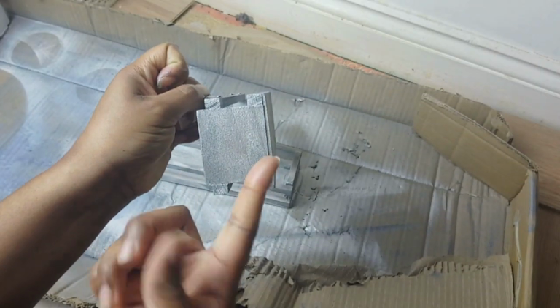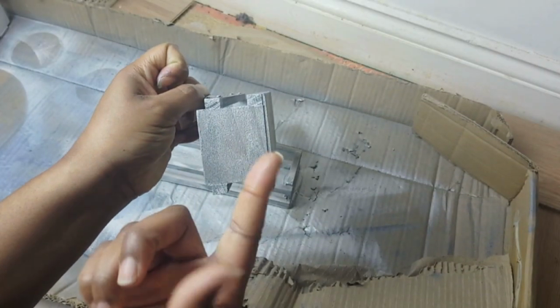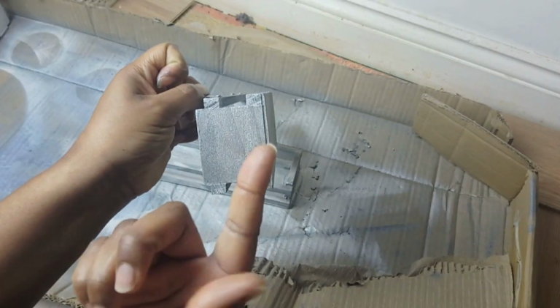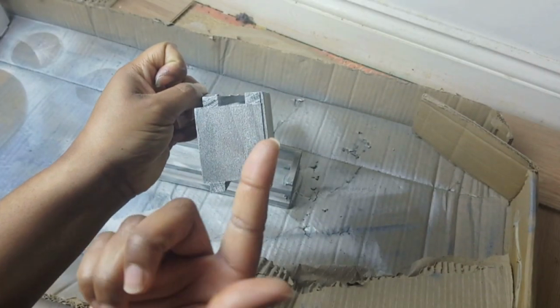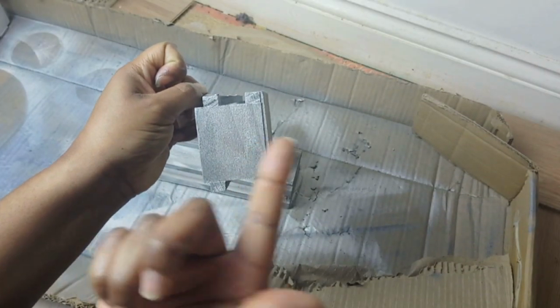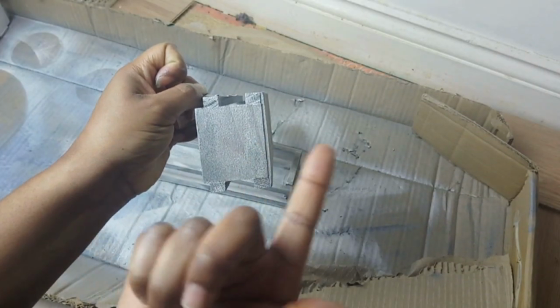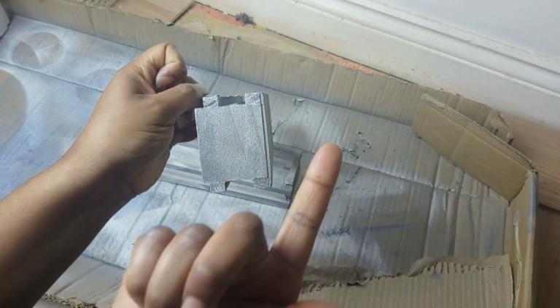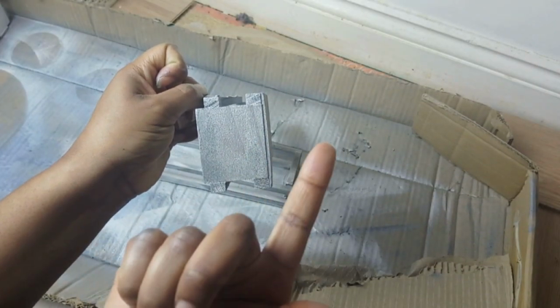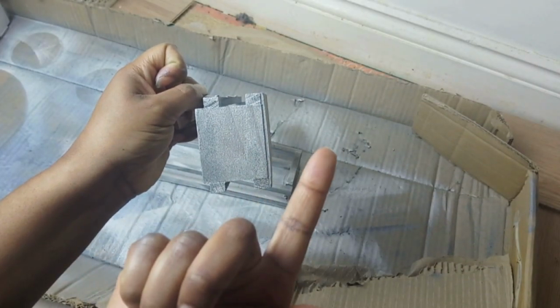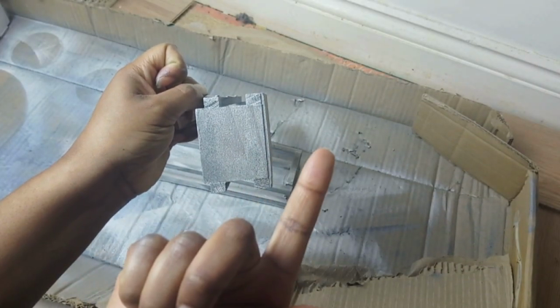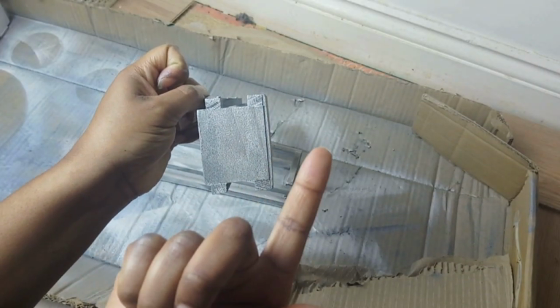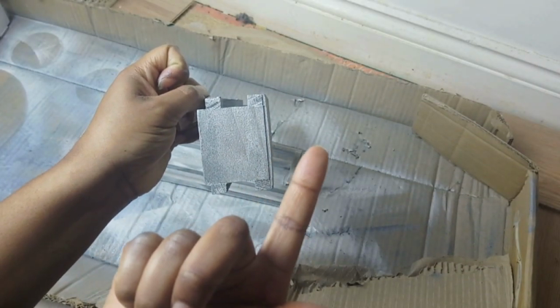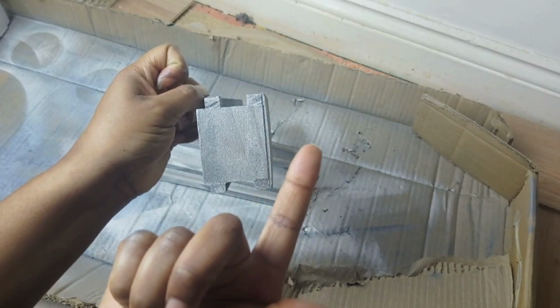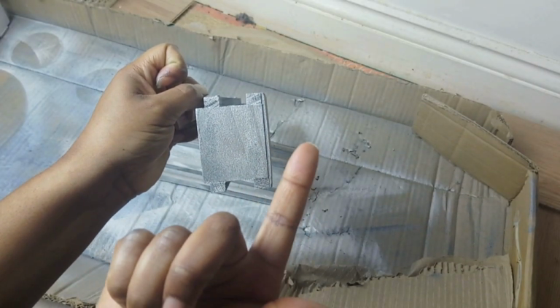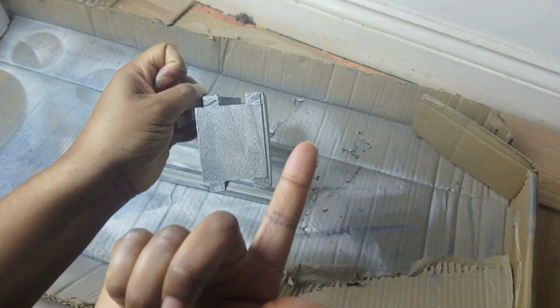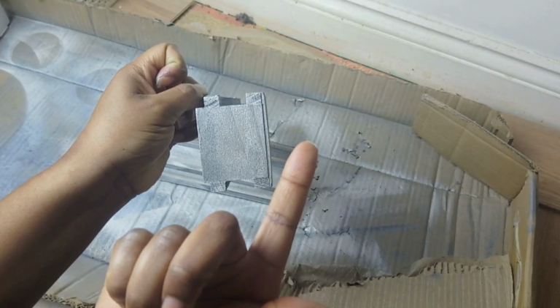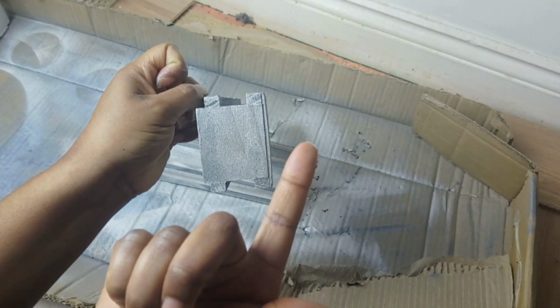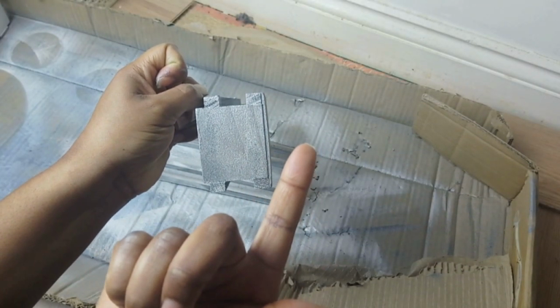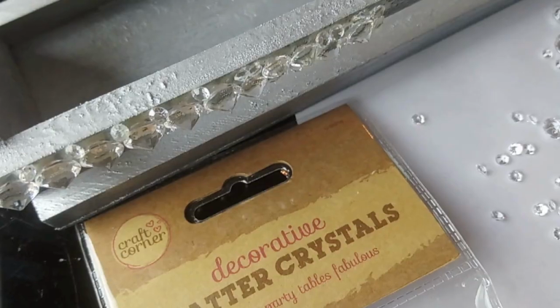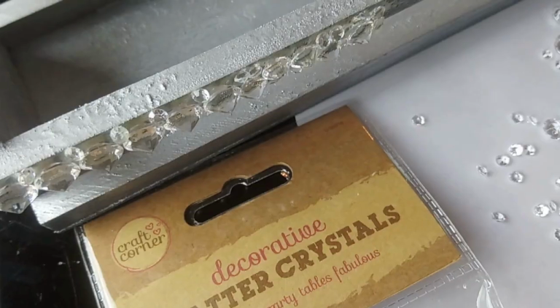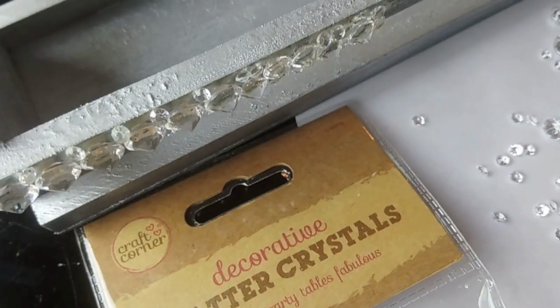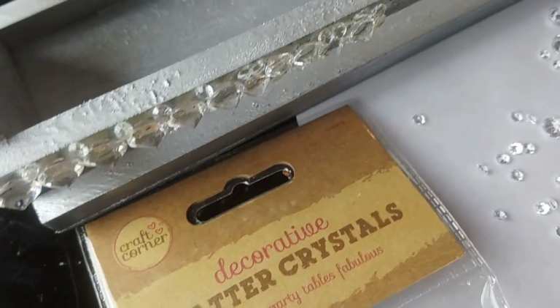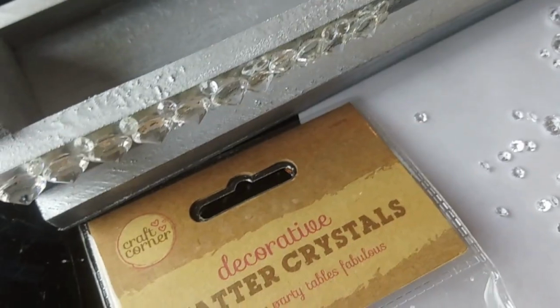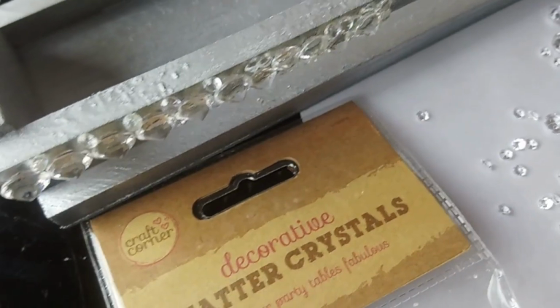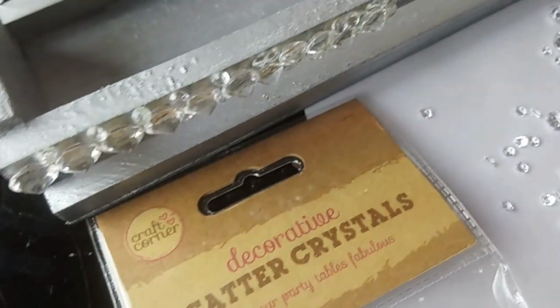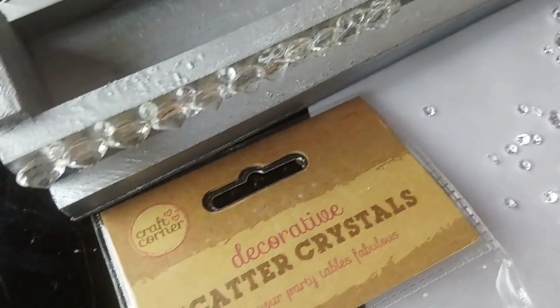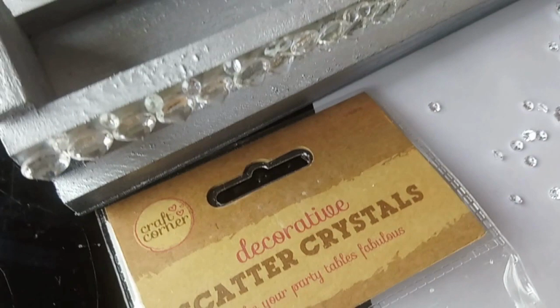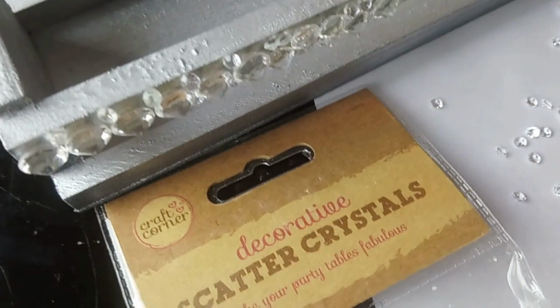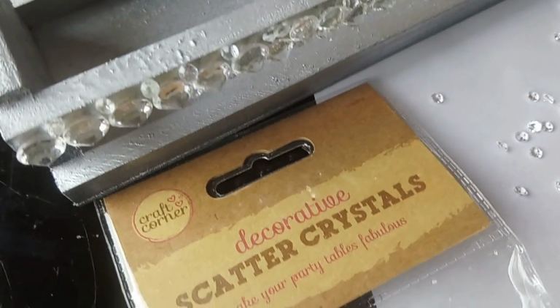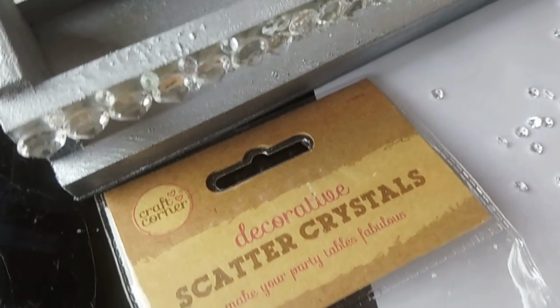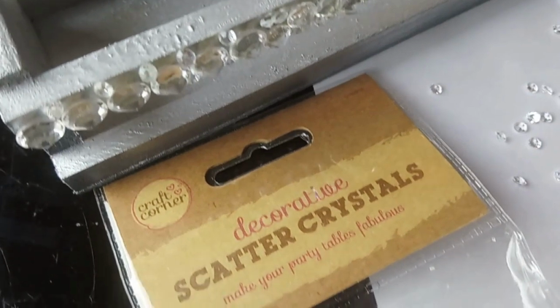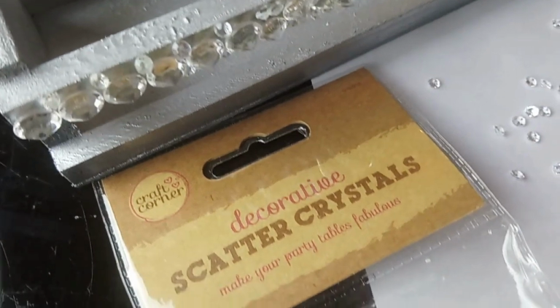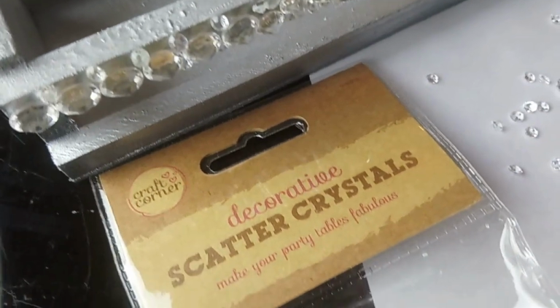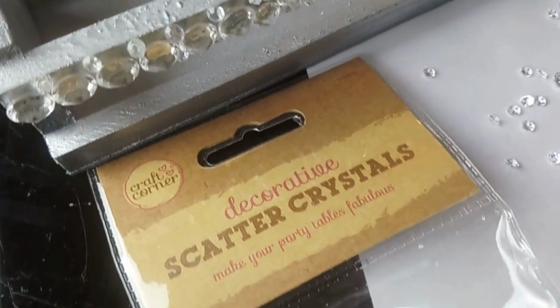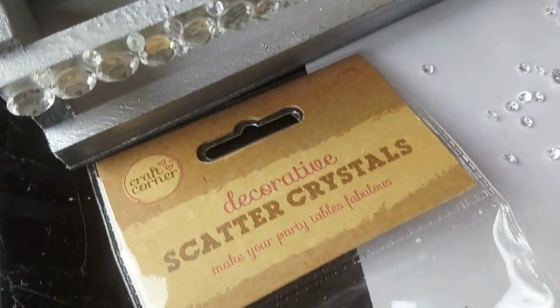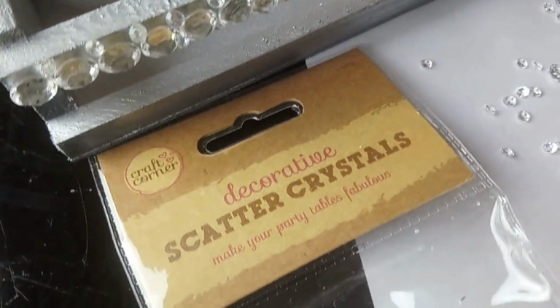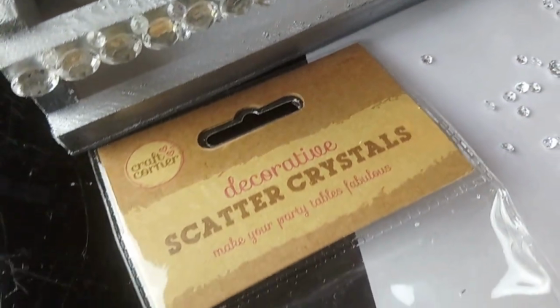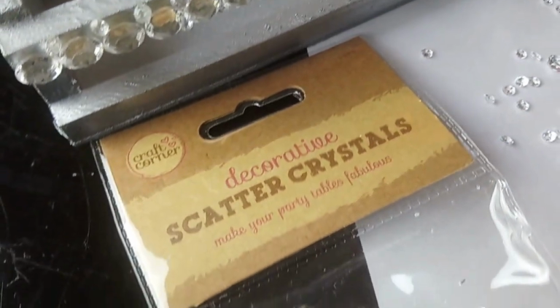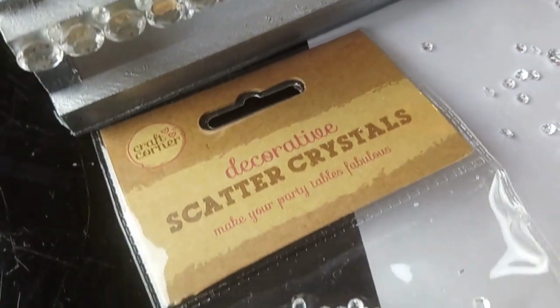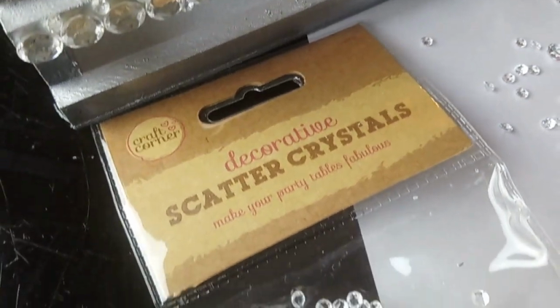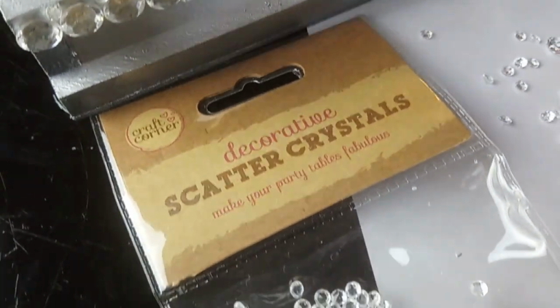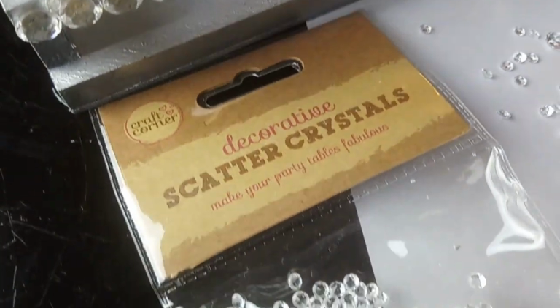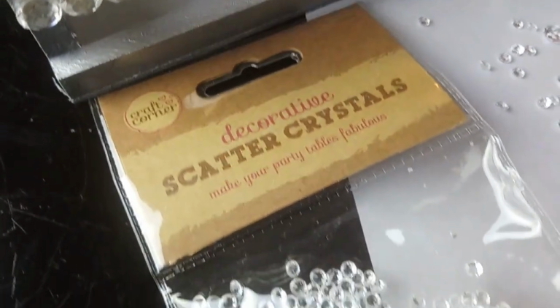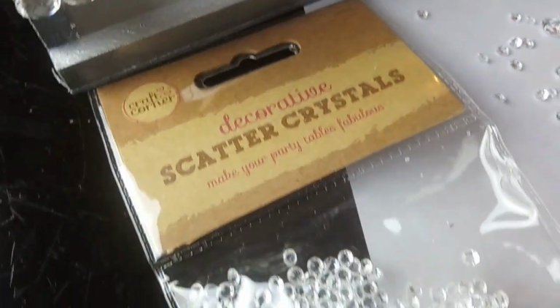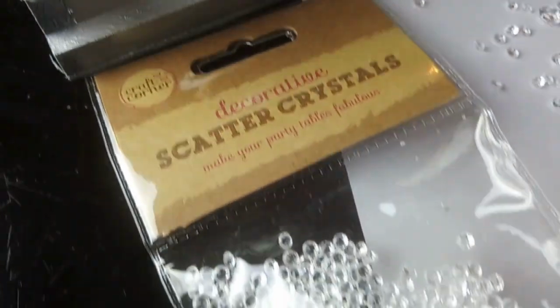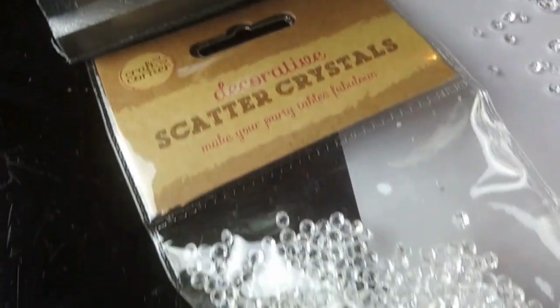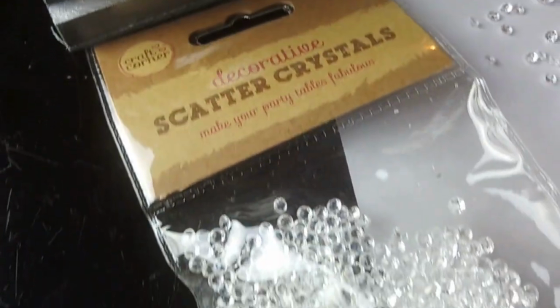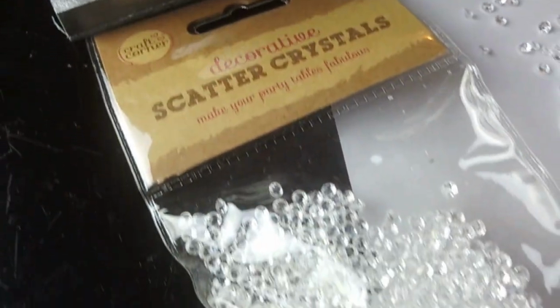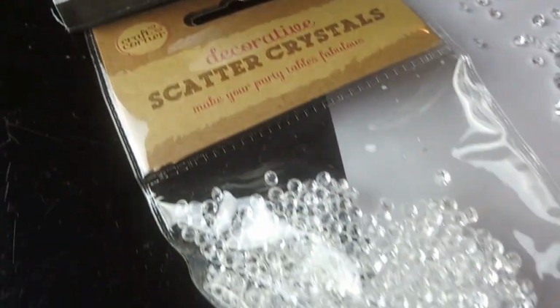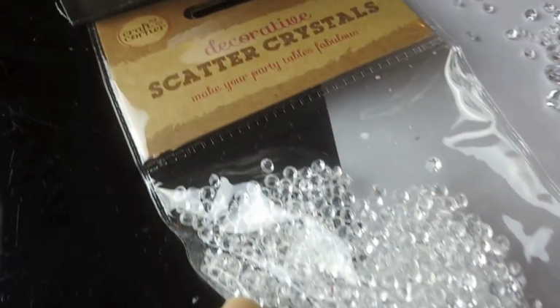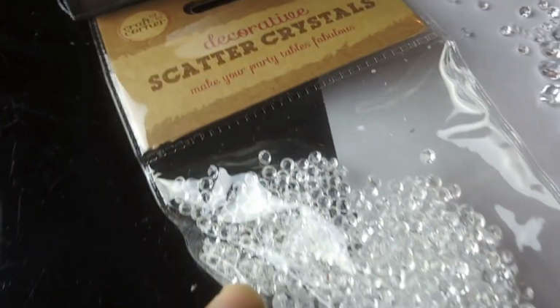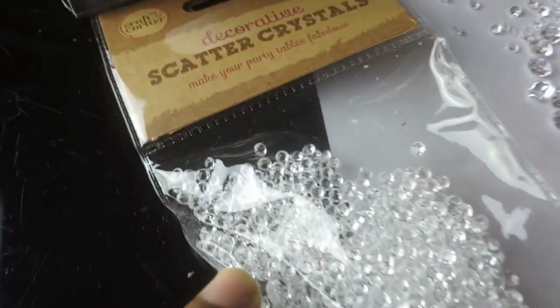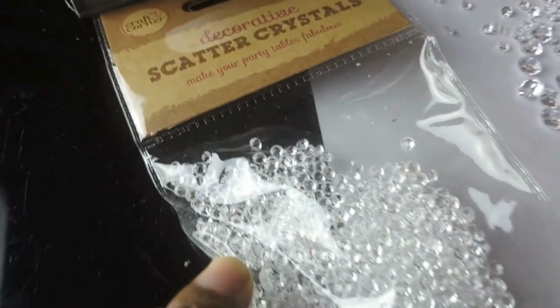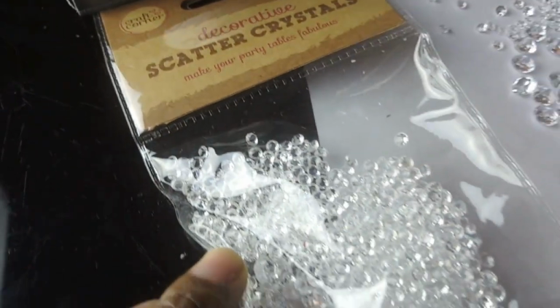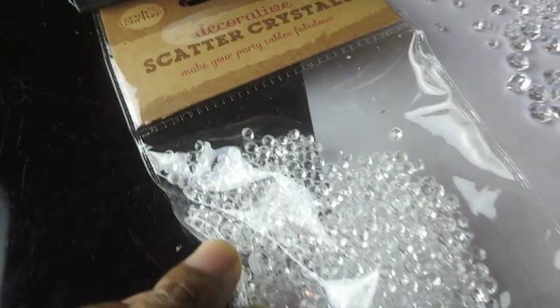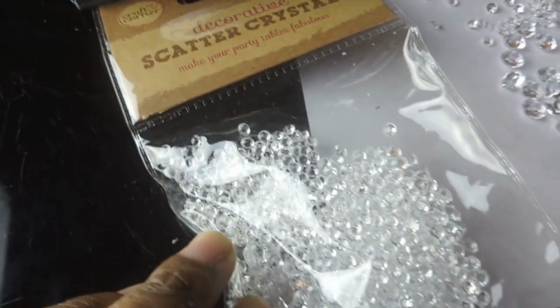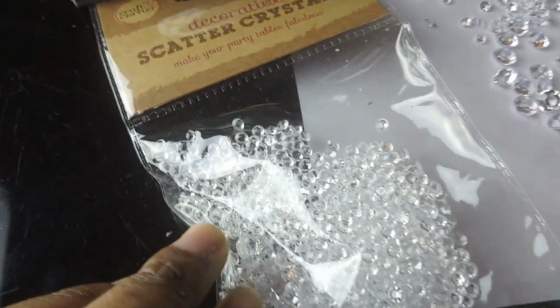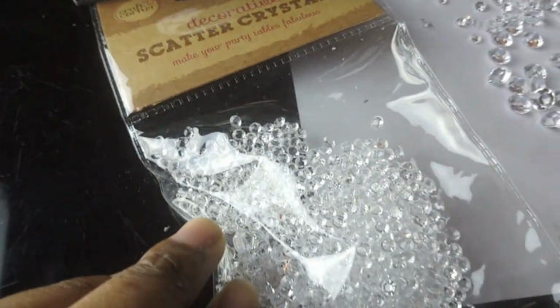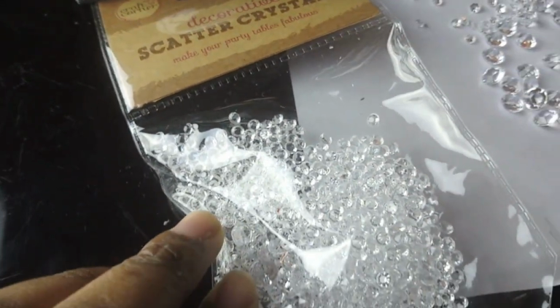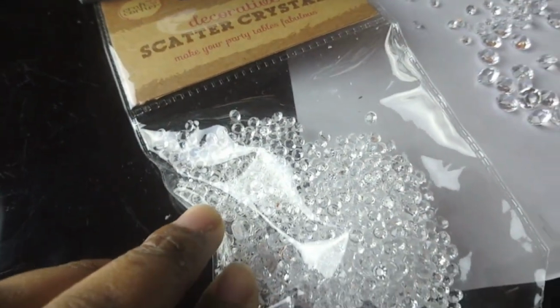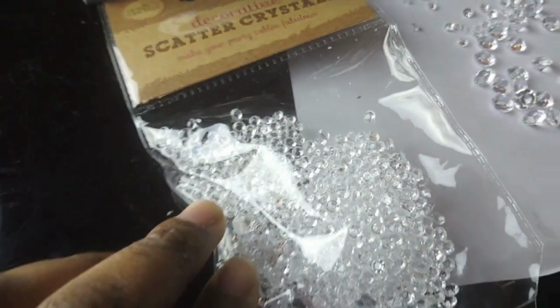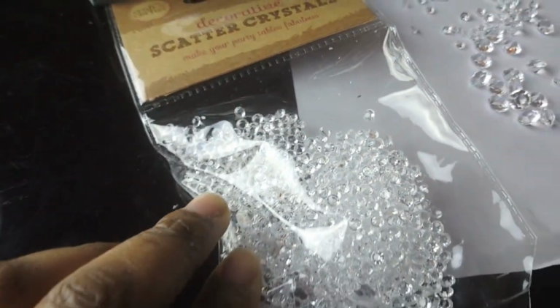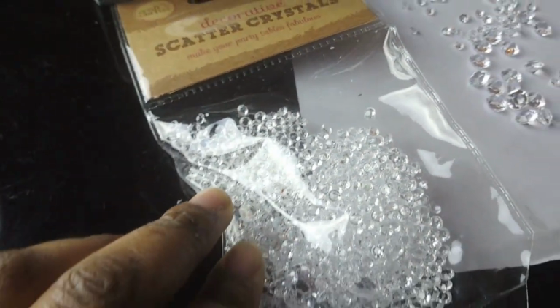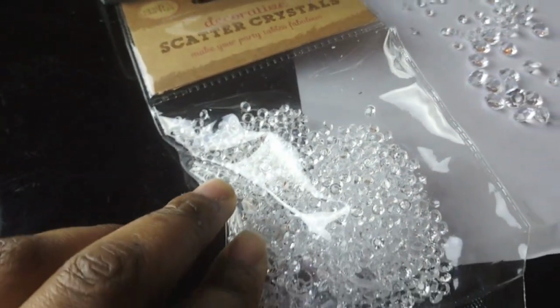As you will see, I literally tested it with my fingers and it was so dry. Then to decorate these spice racks, I had these scatter crystals.